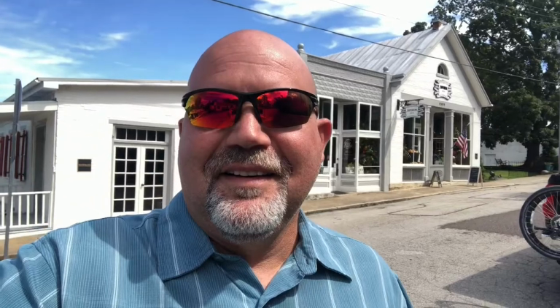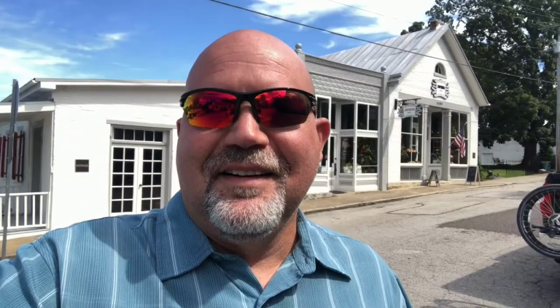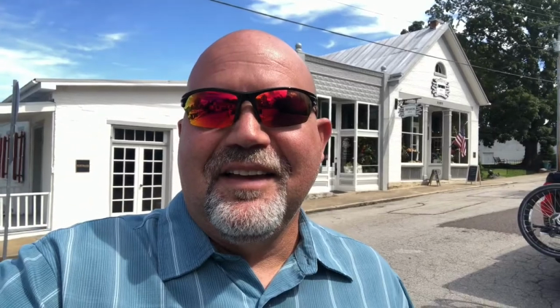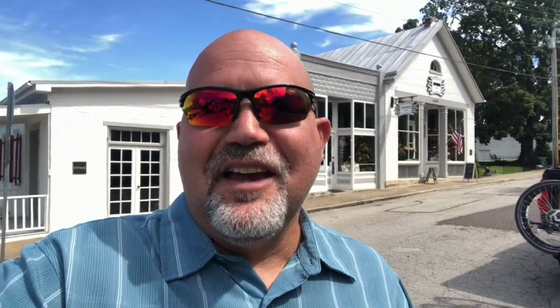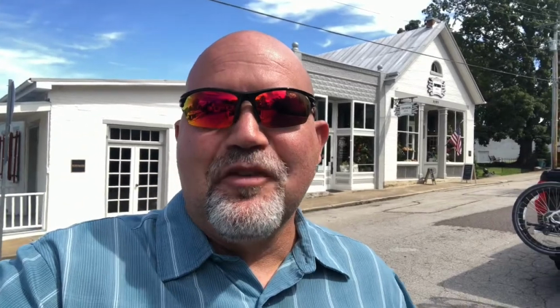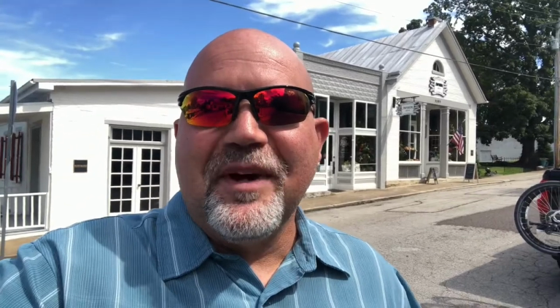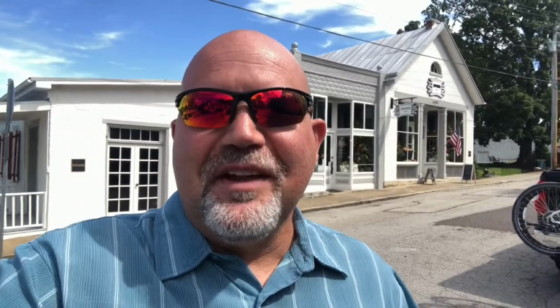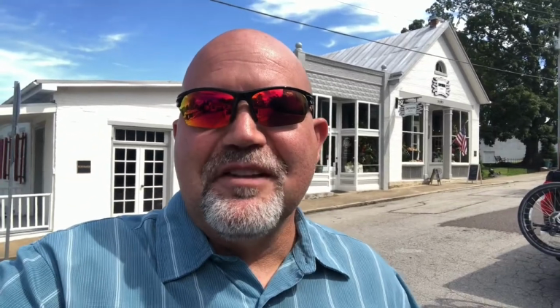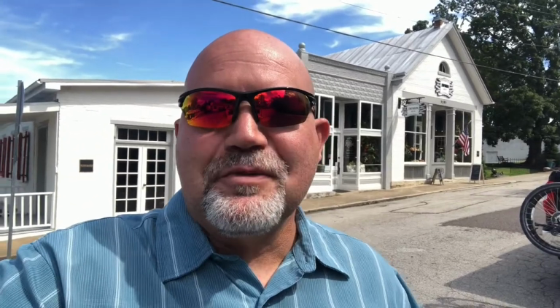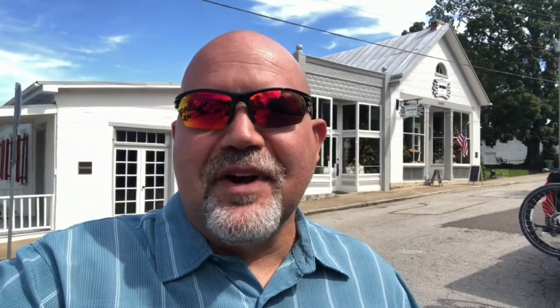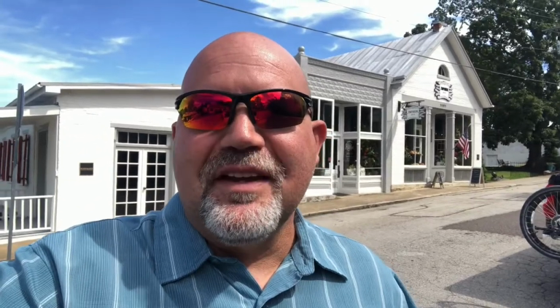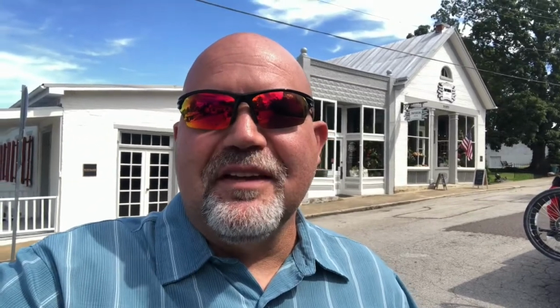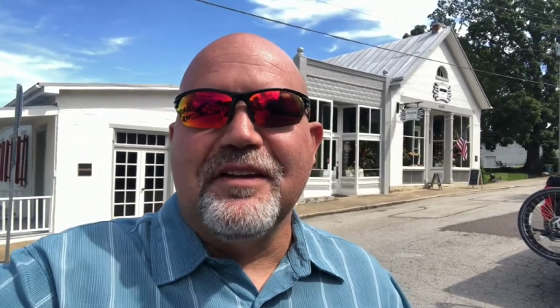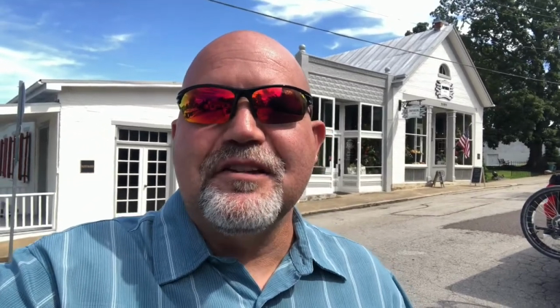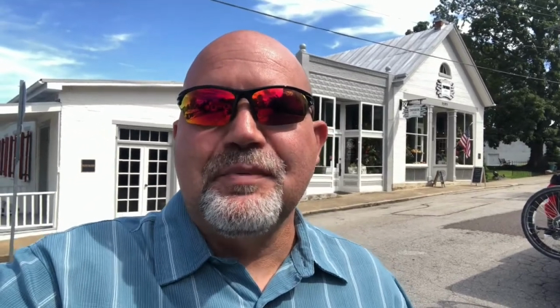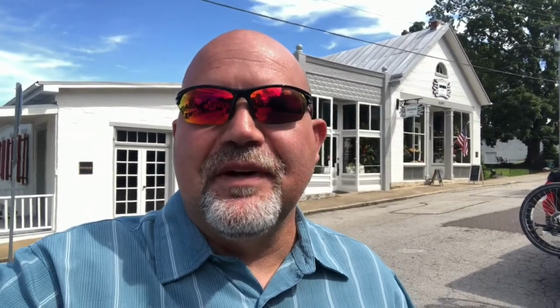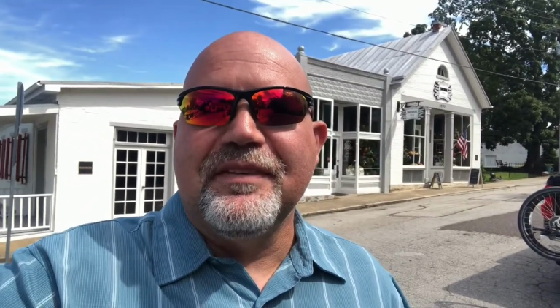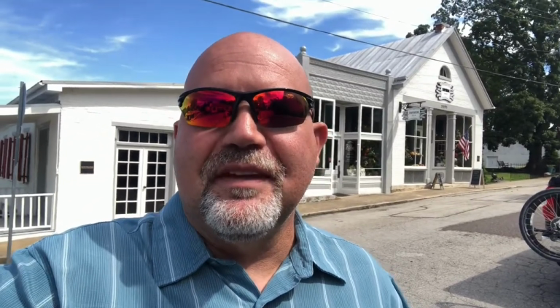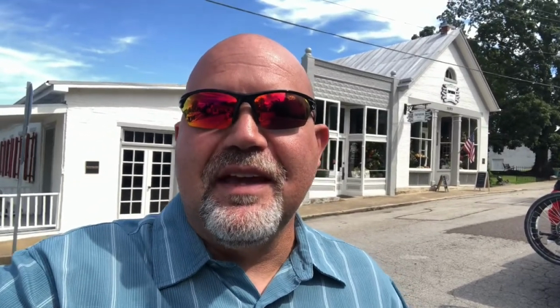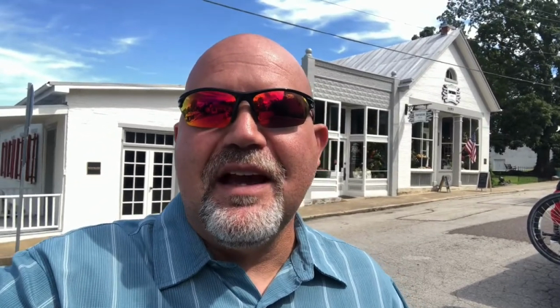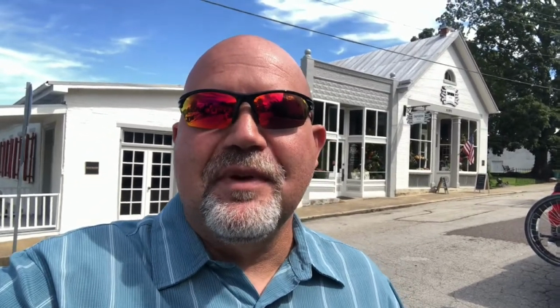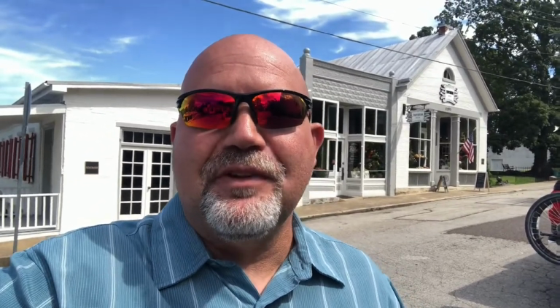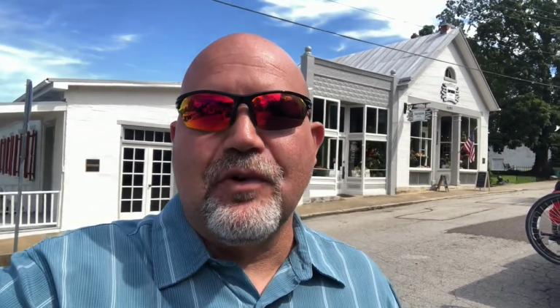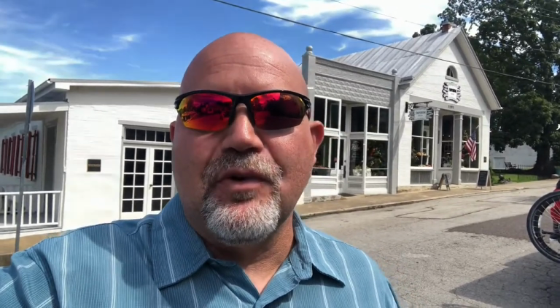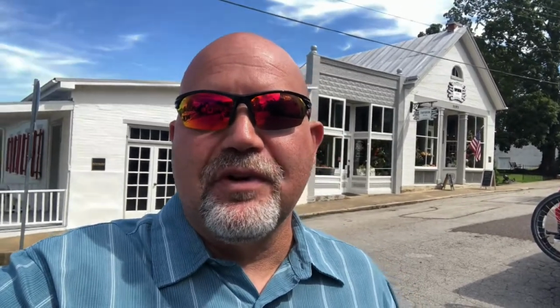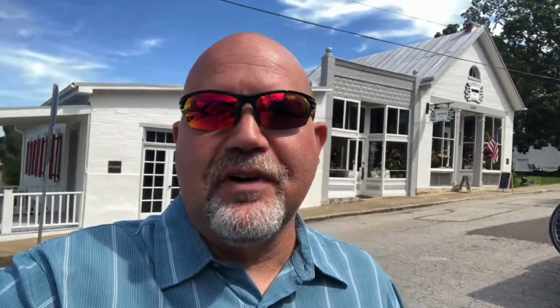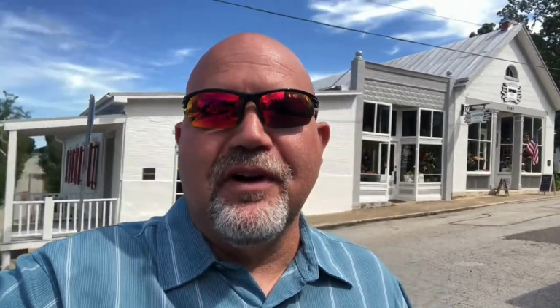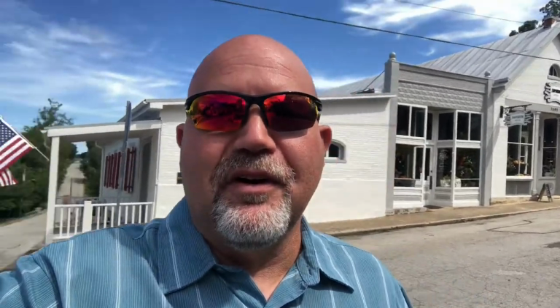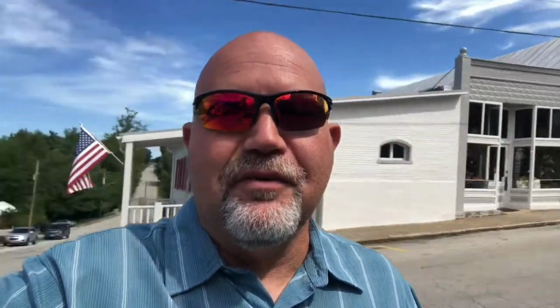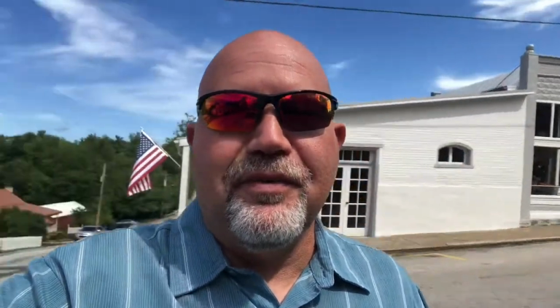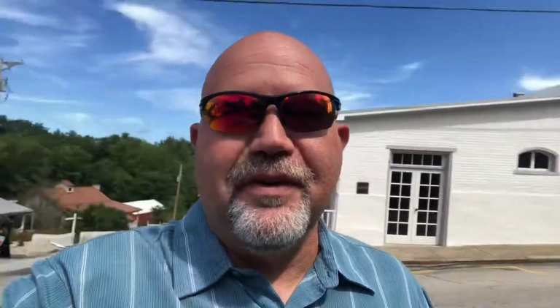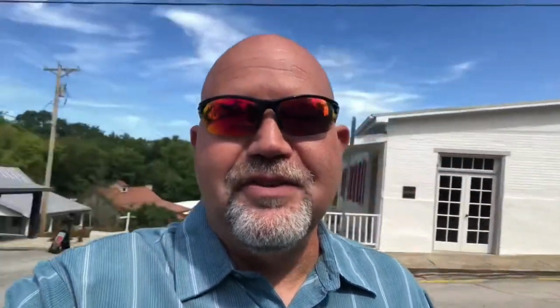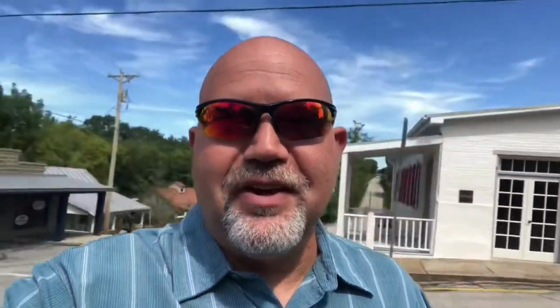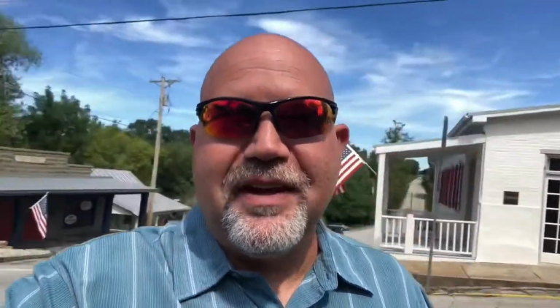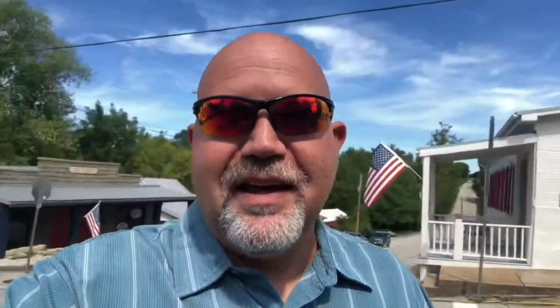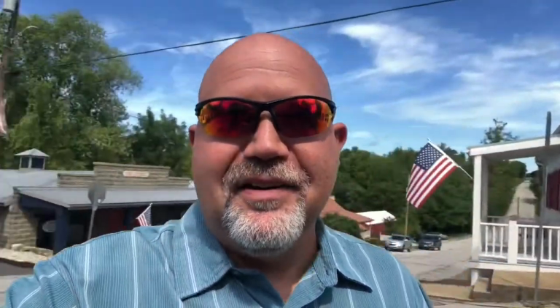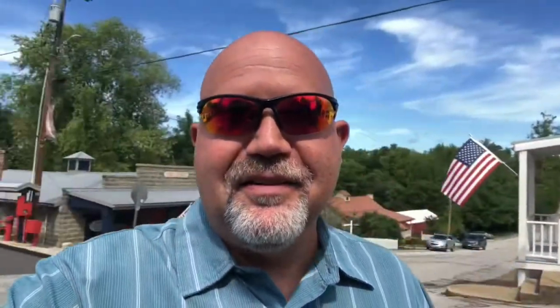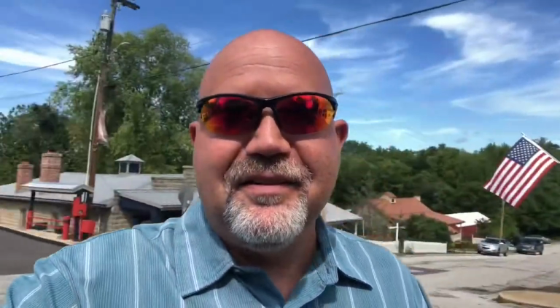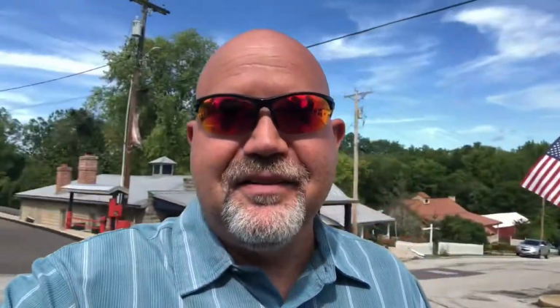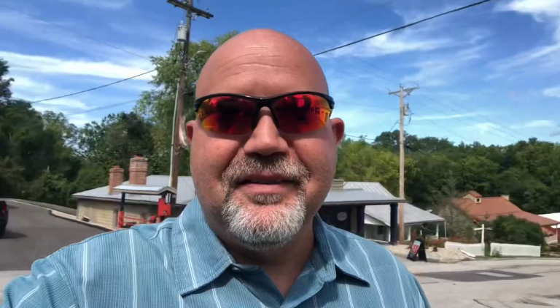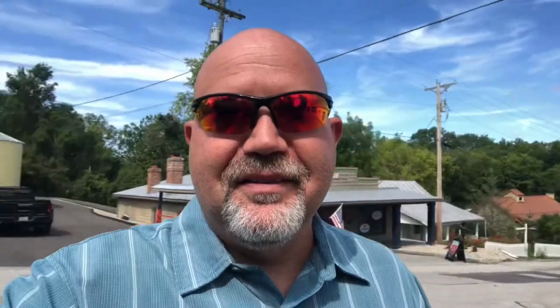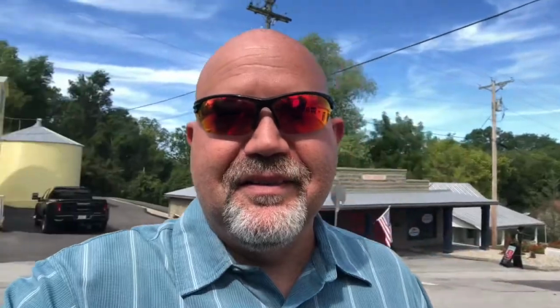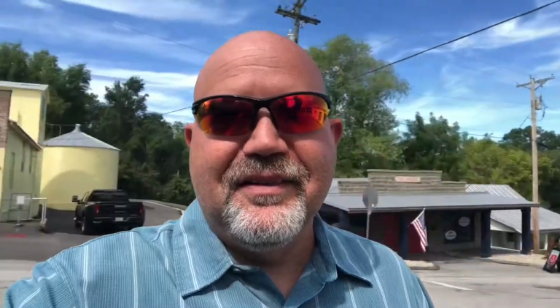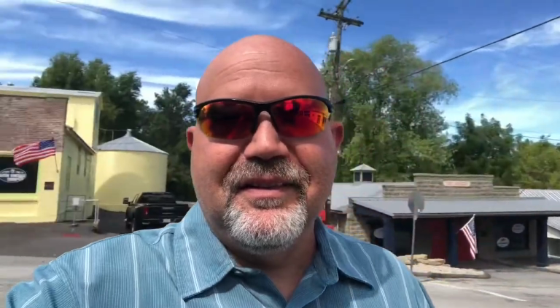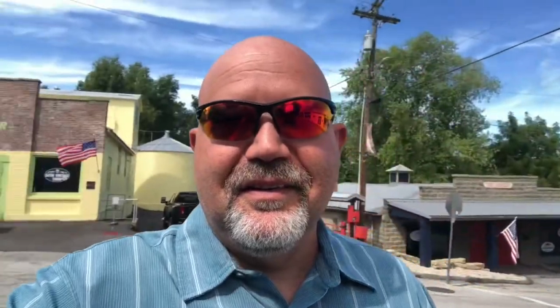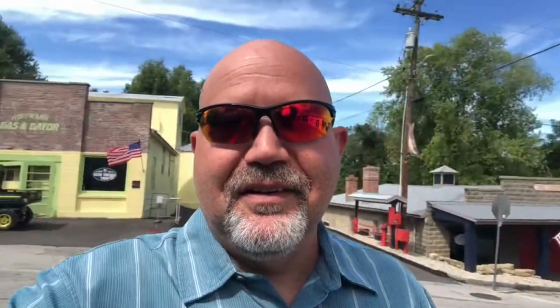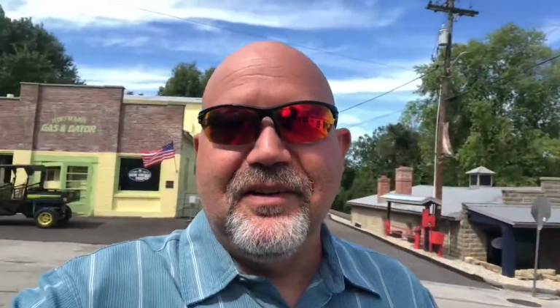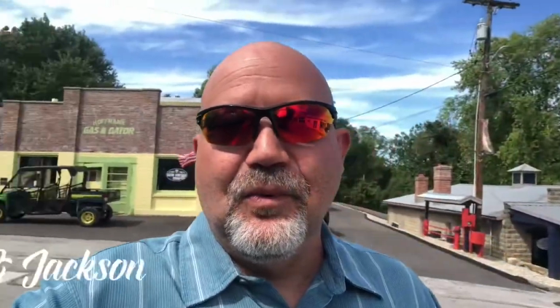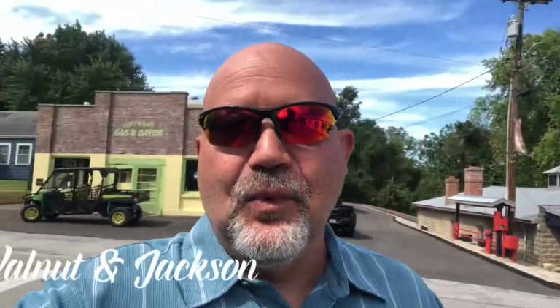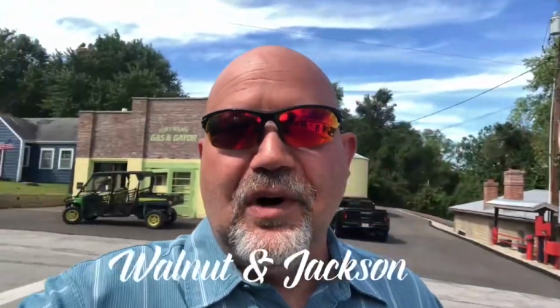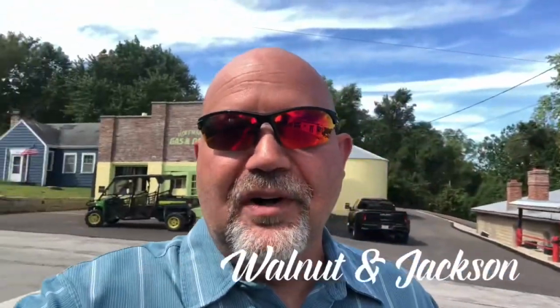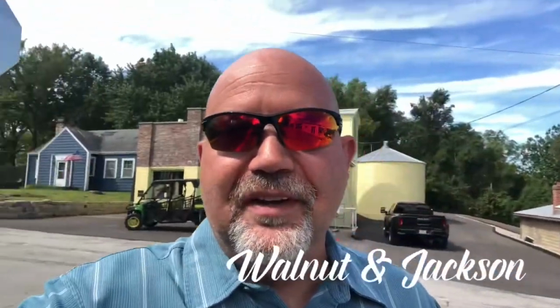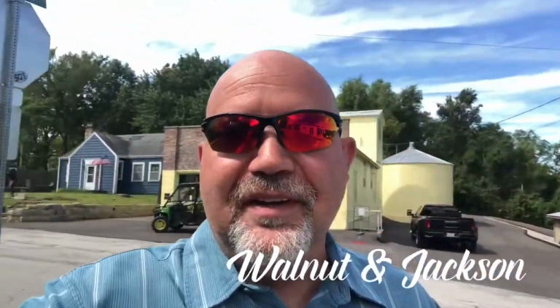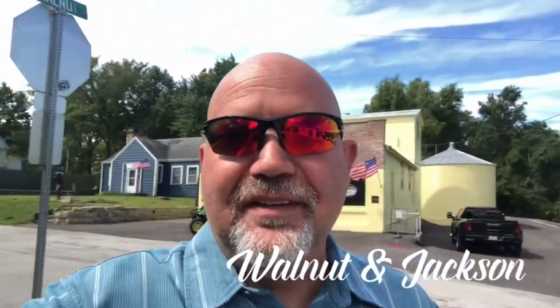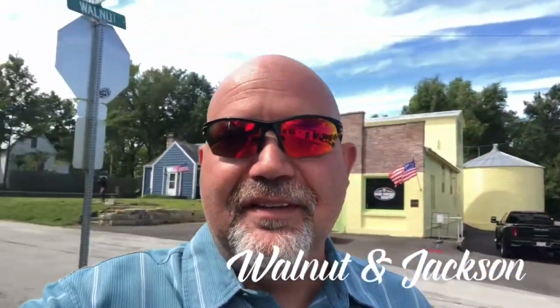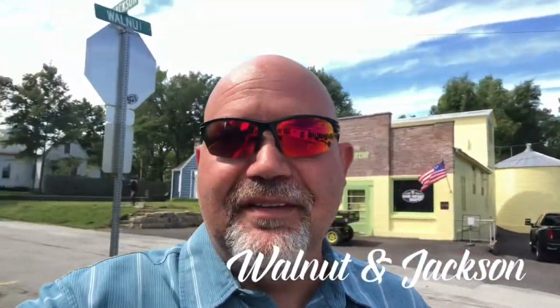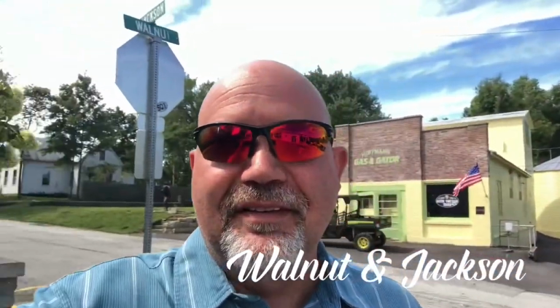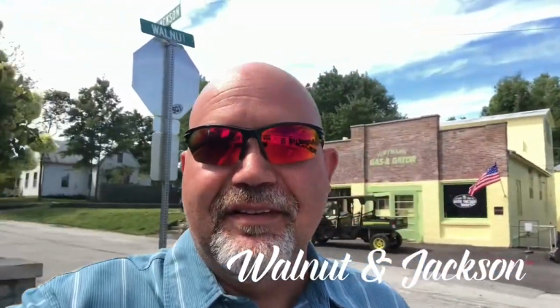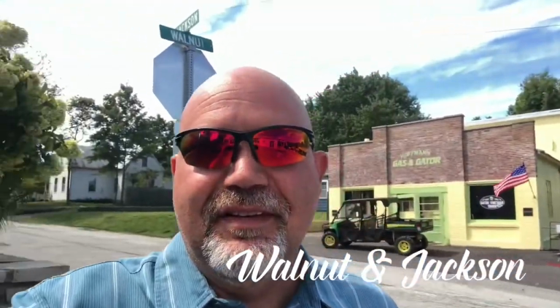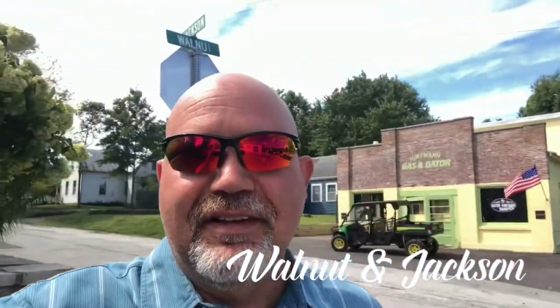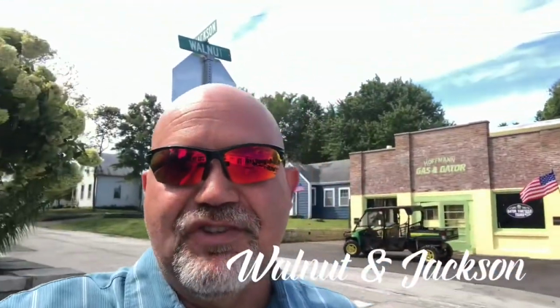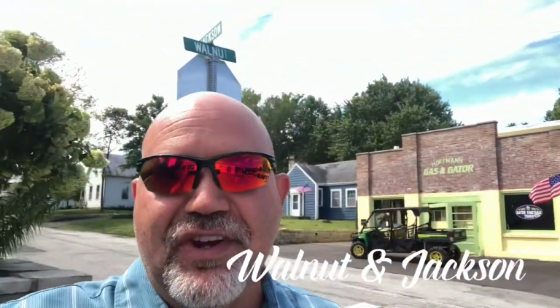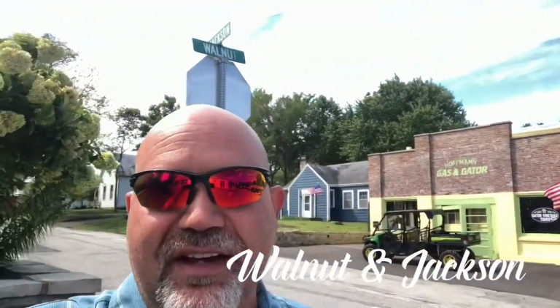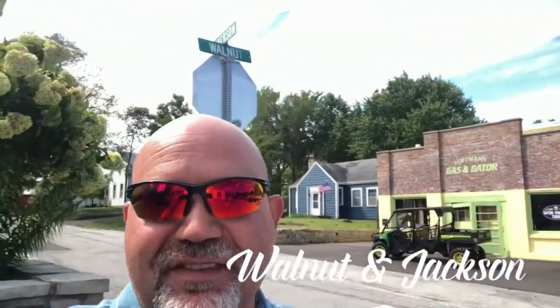Hey everybody, it's Randy. Guess what? Today I'm at the corner of — check it out — Walnut and Jackson.